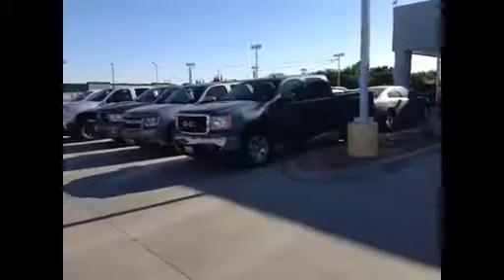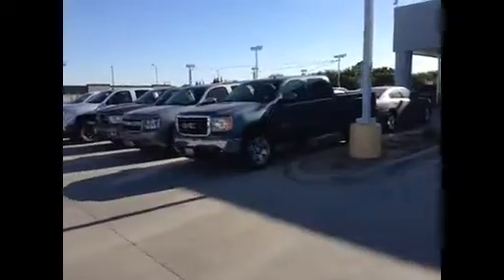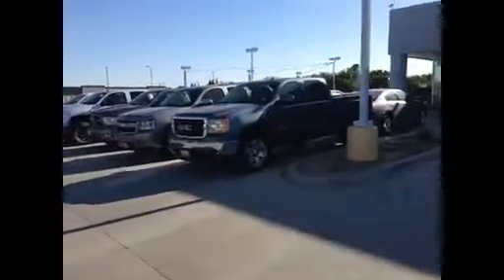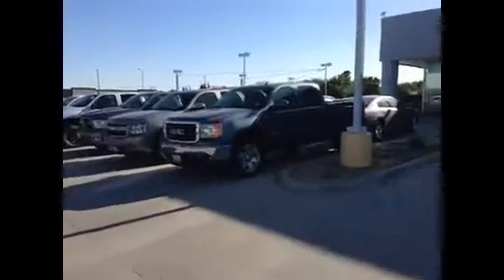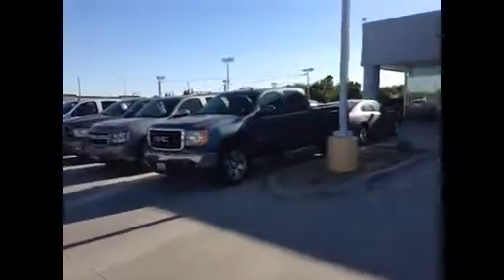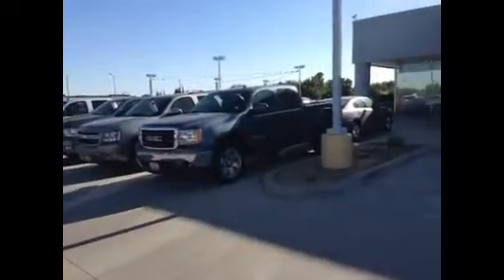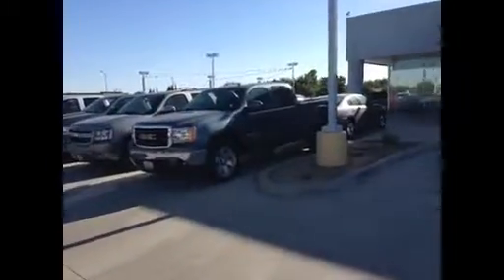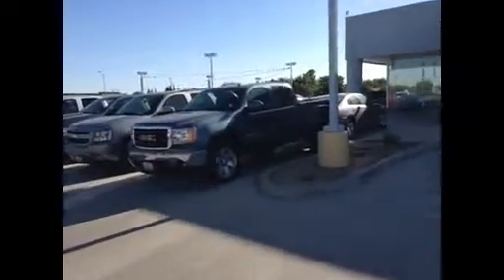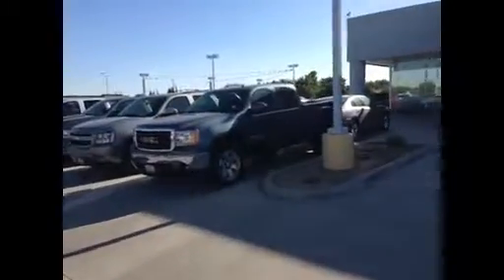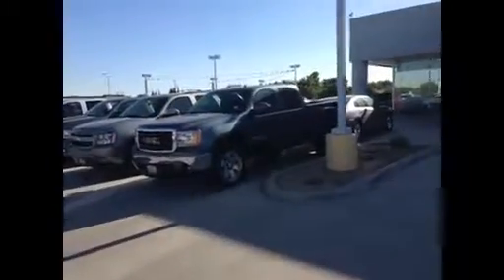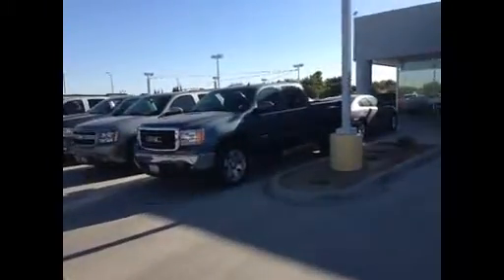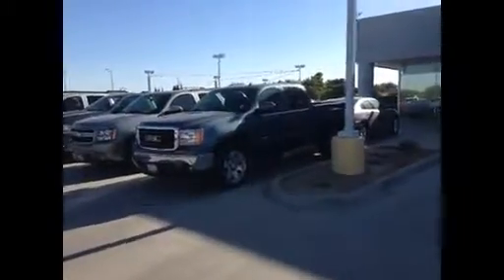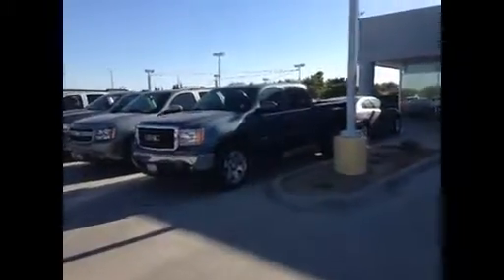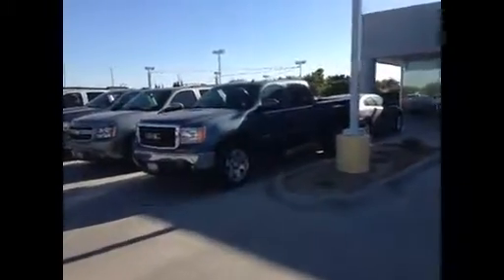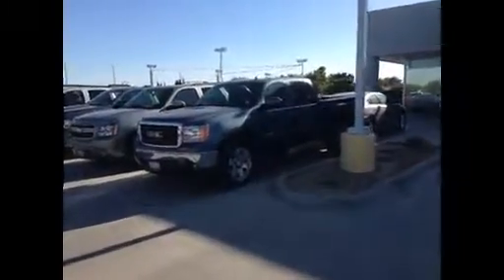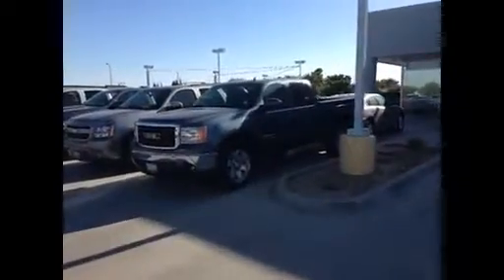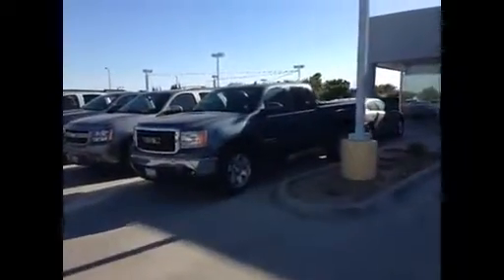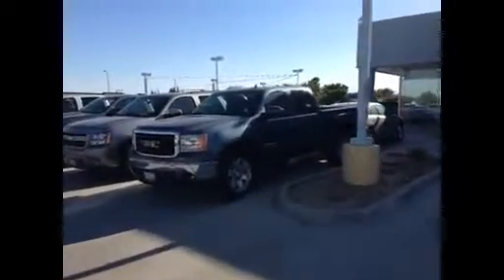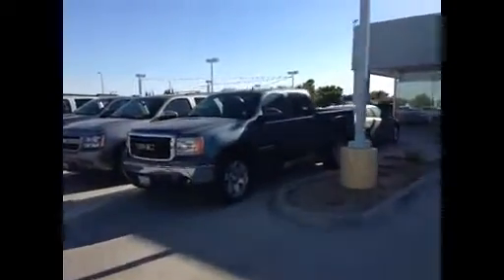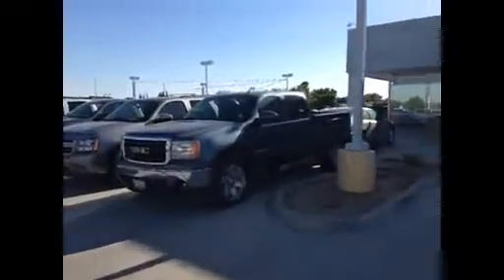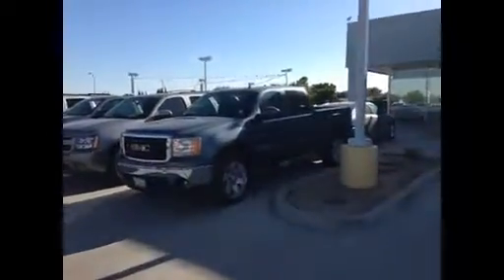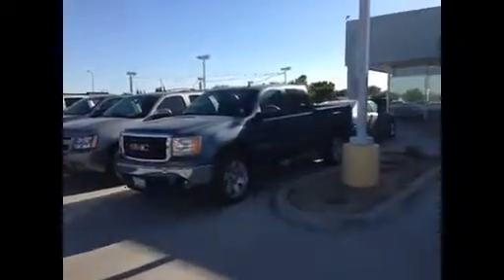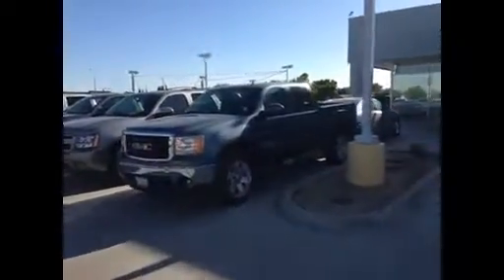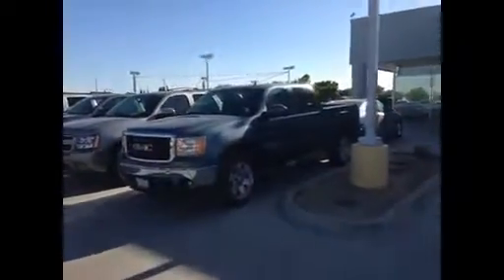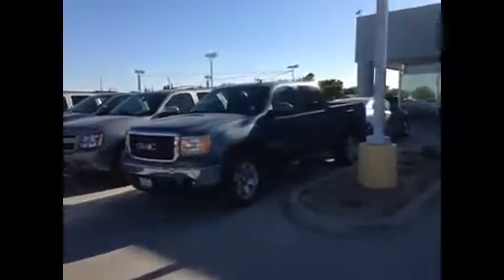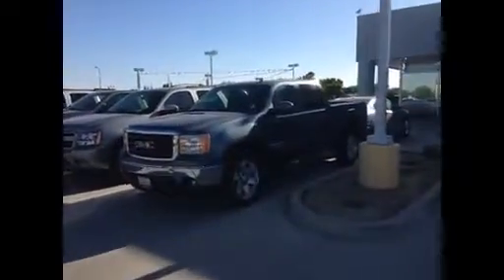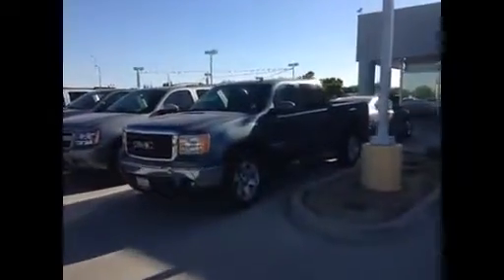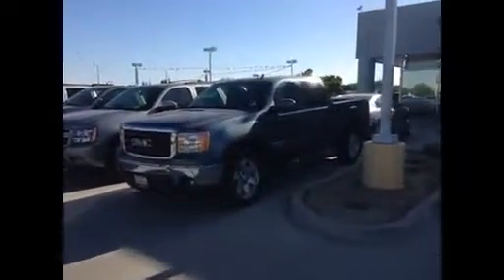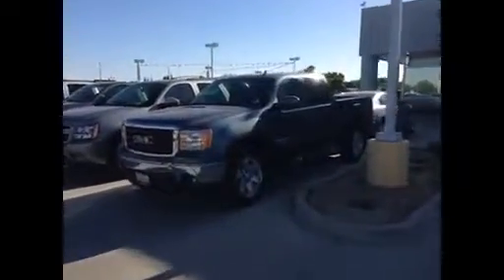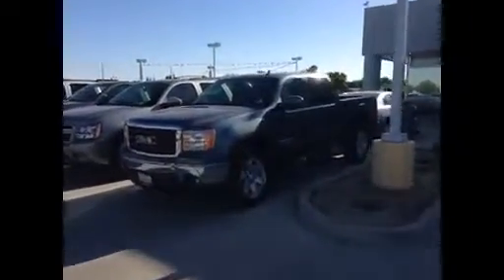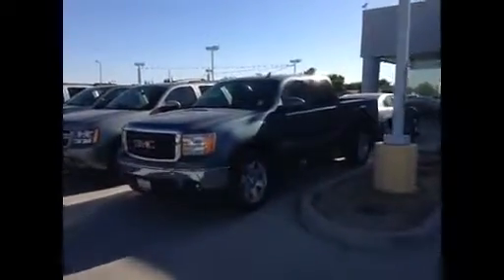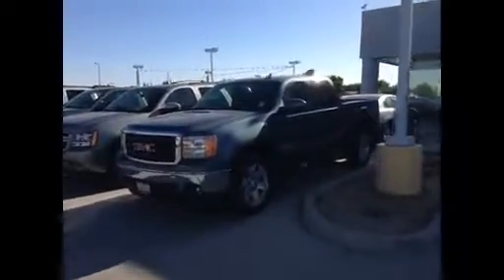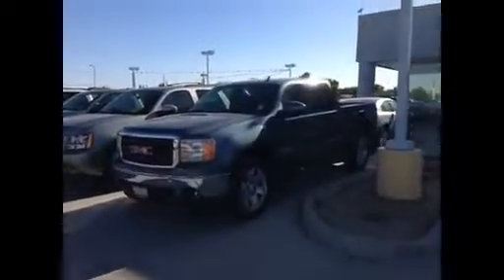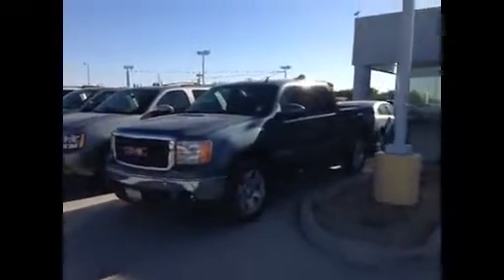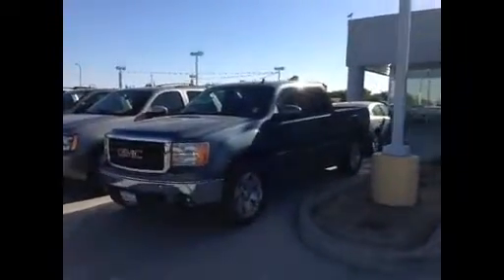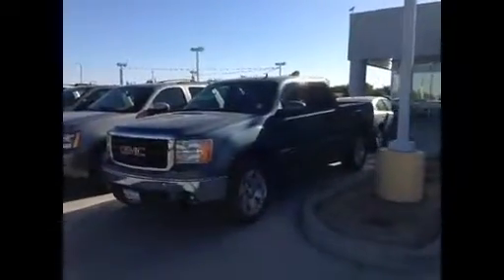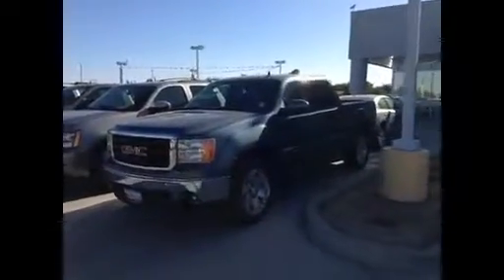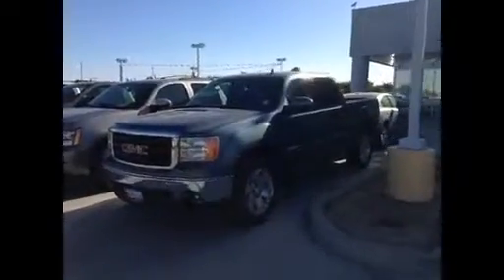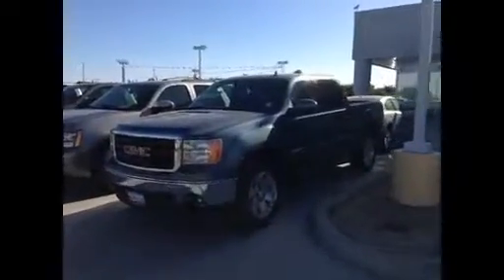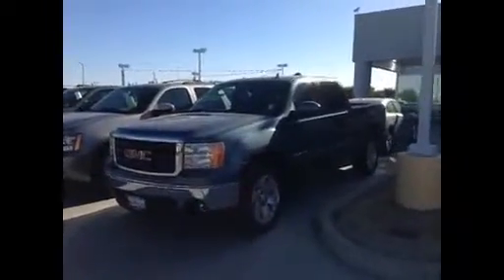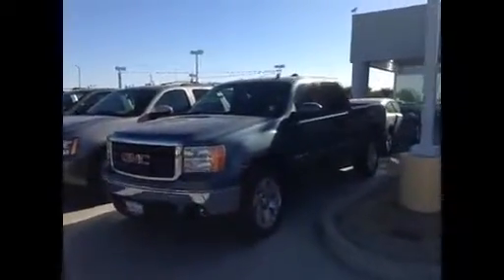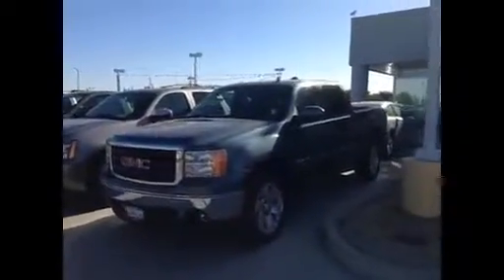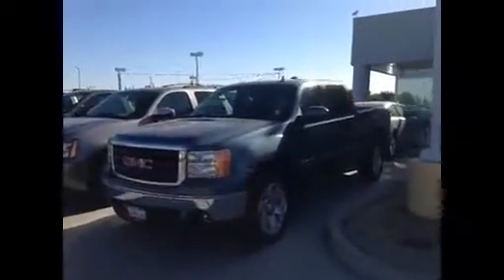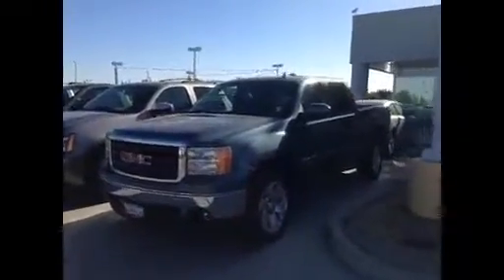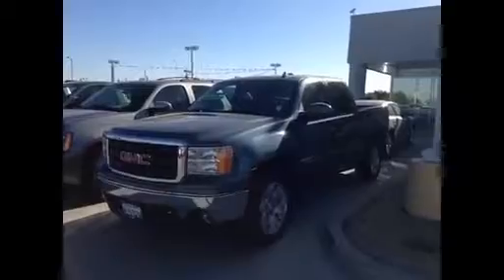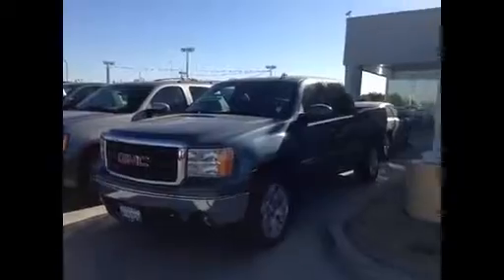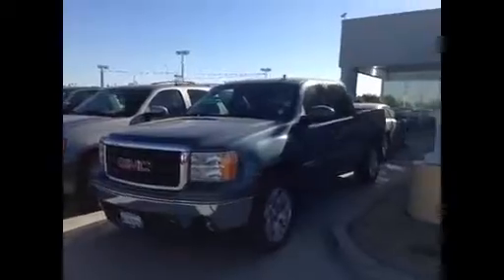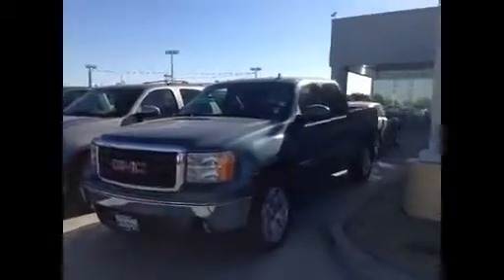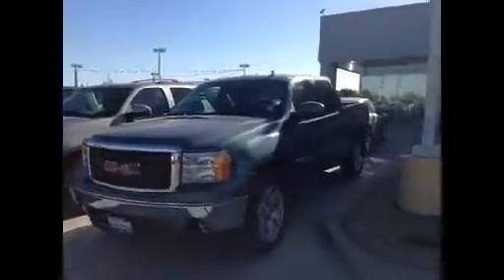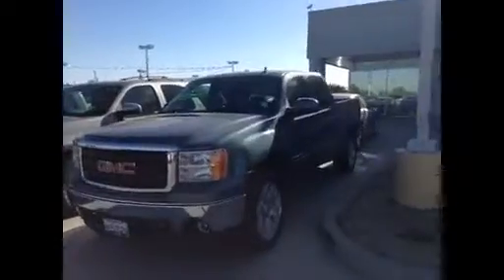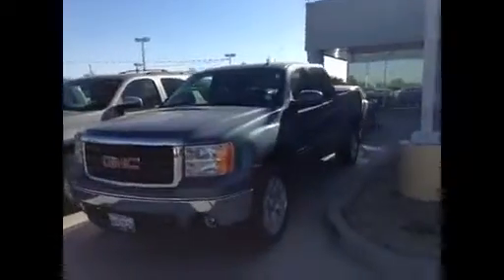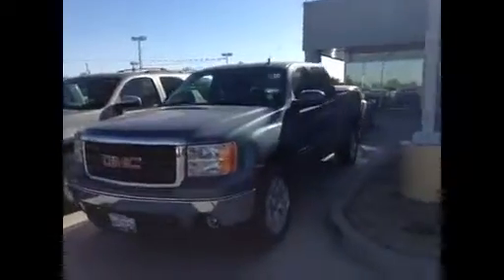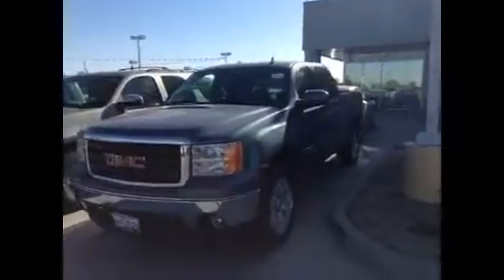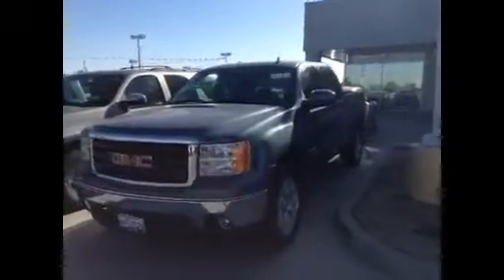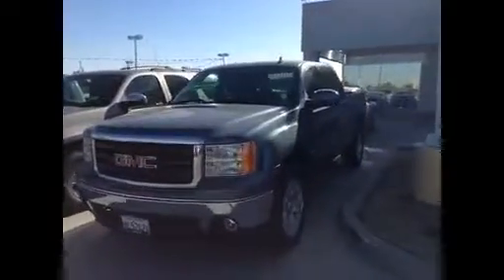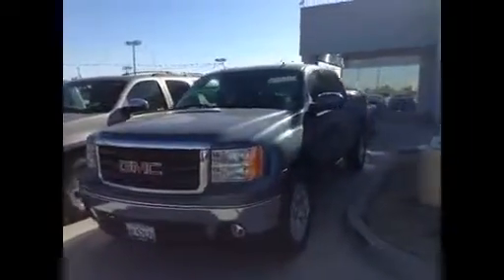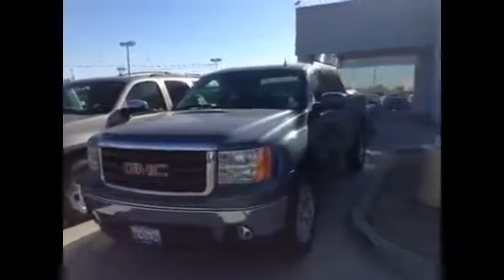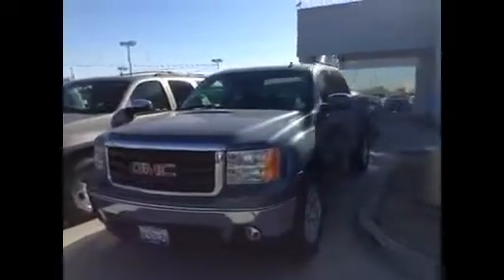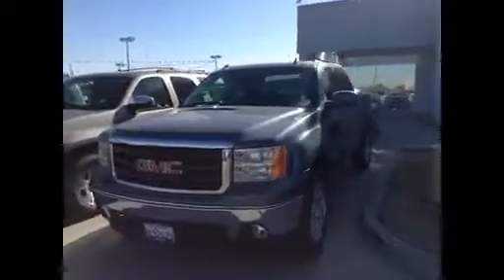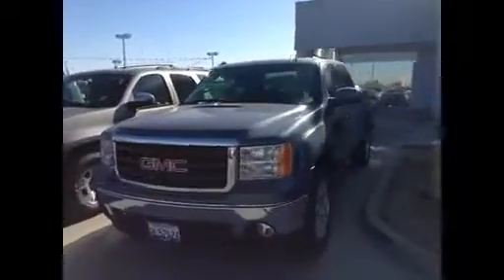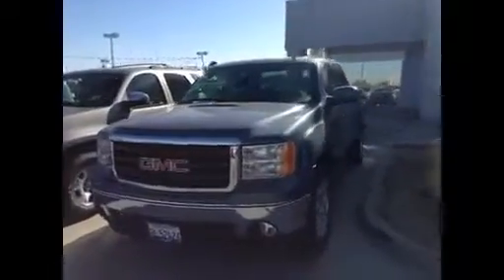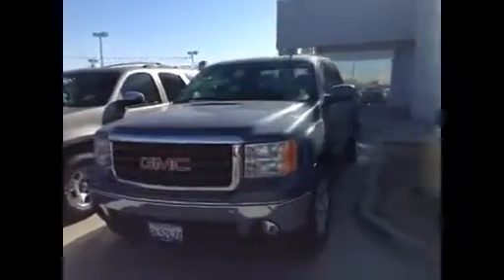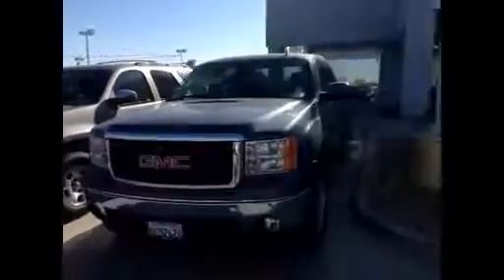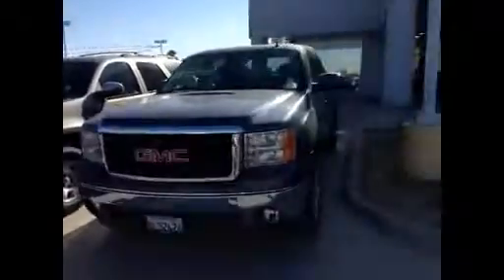Hello, Sal. This is Jim Hamby here at Gill Auto Group in Madeira, and this is that 2008 GMC Sierra 1500.